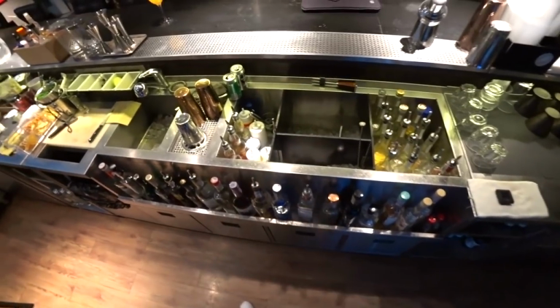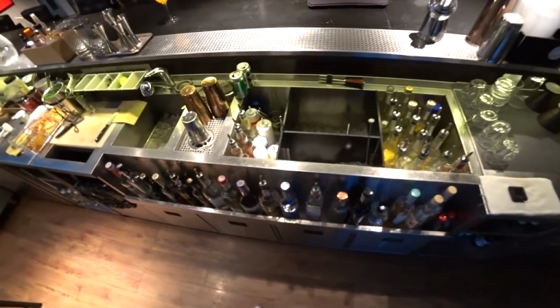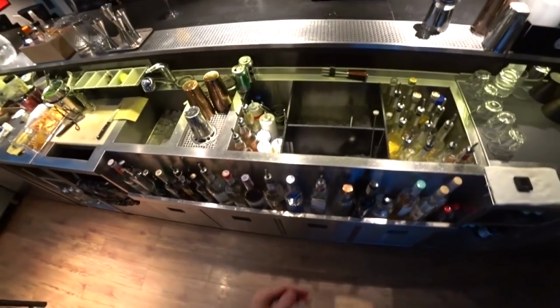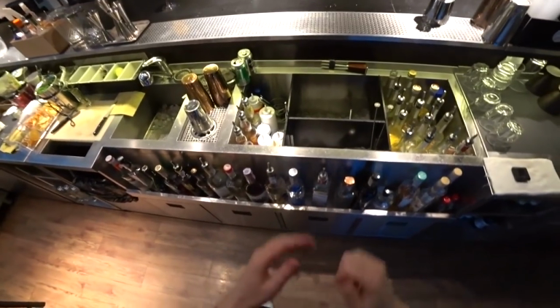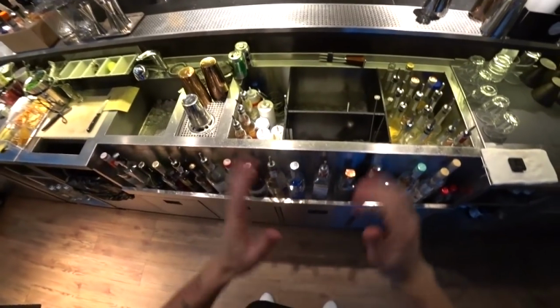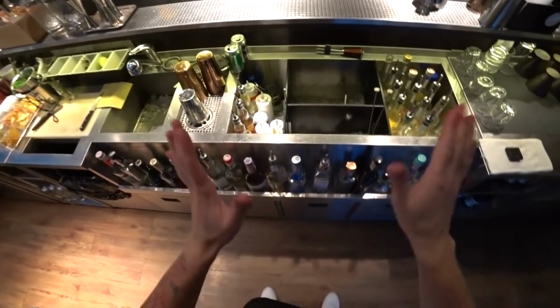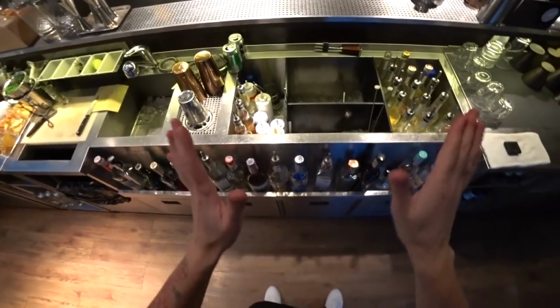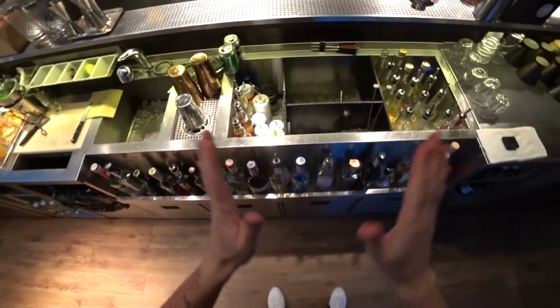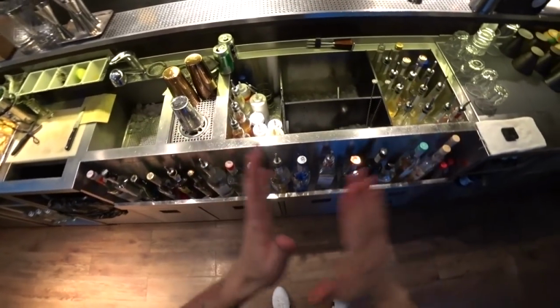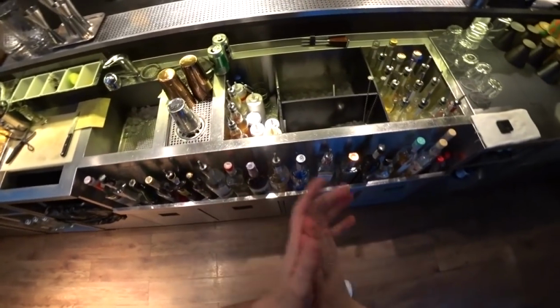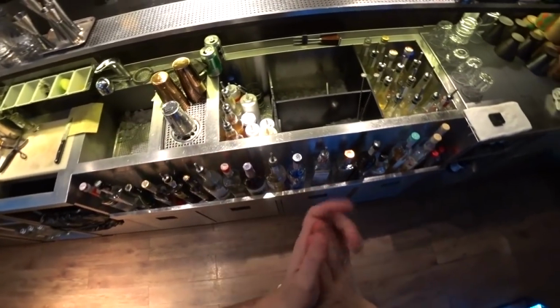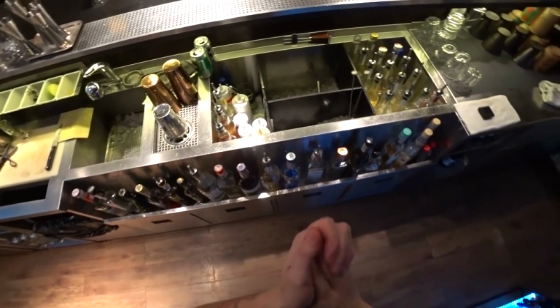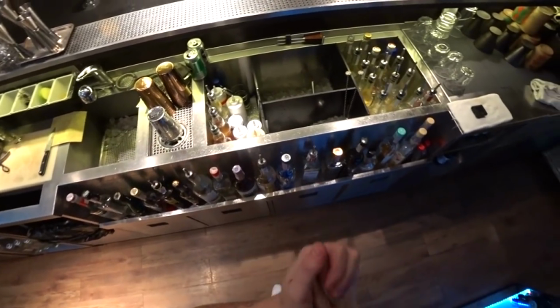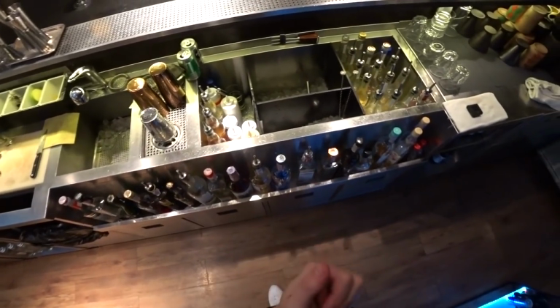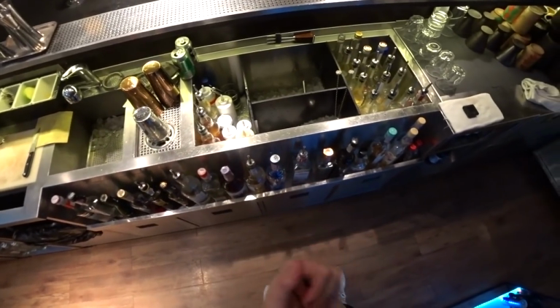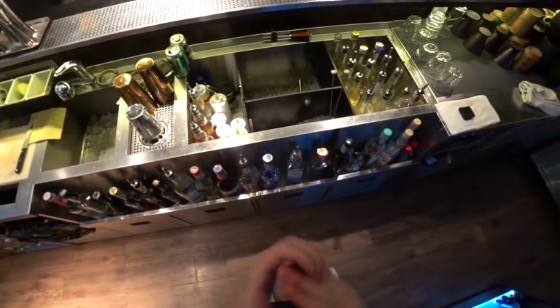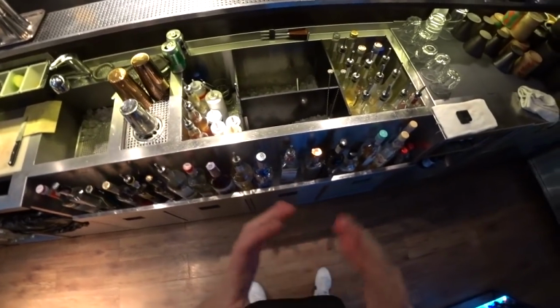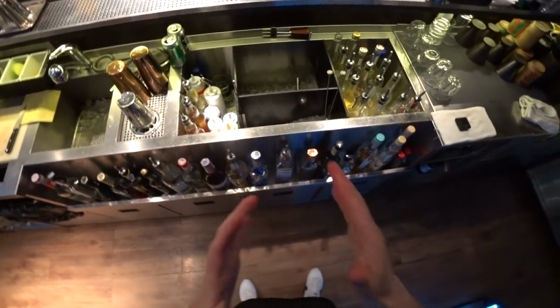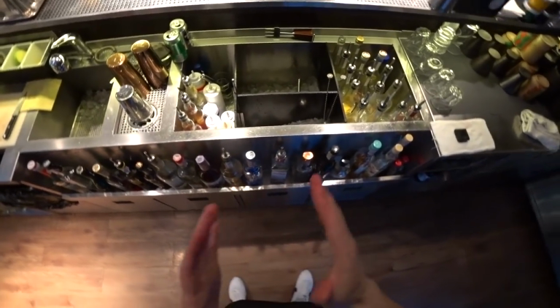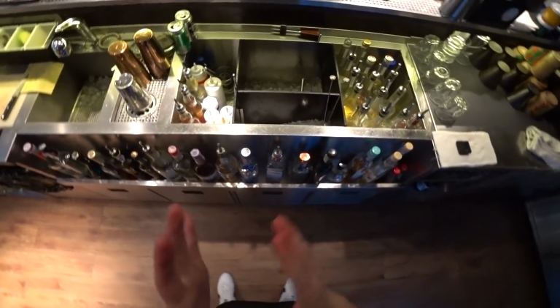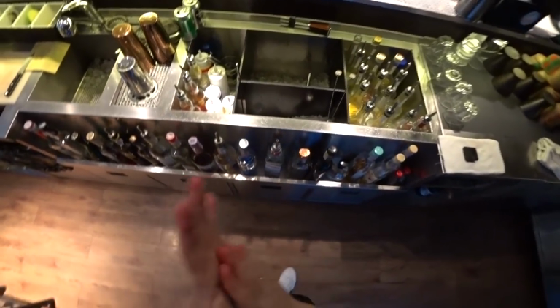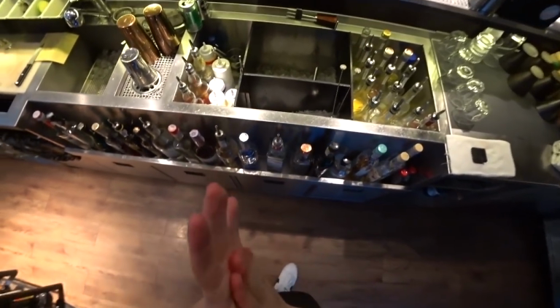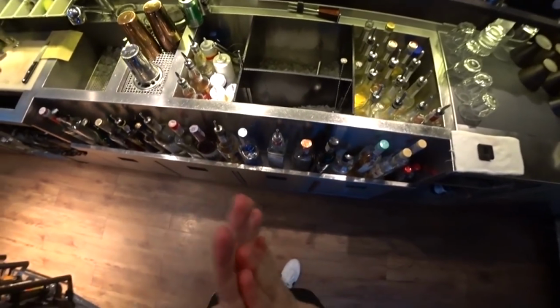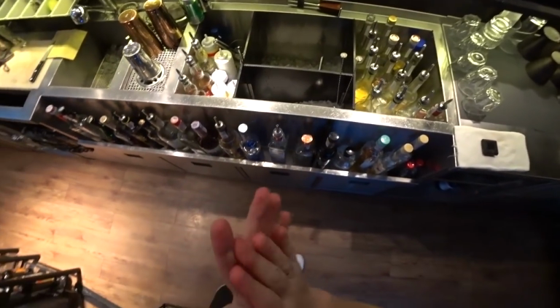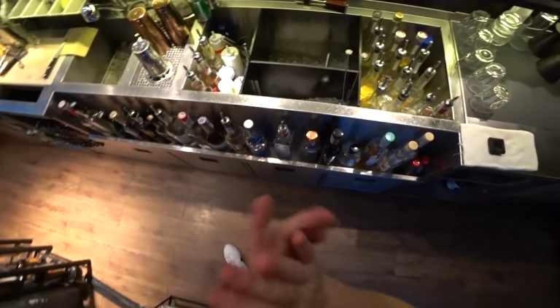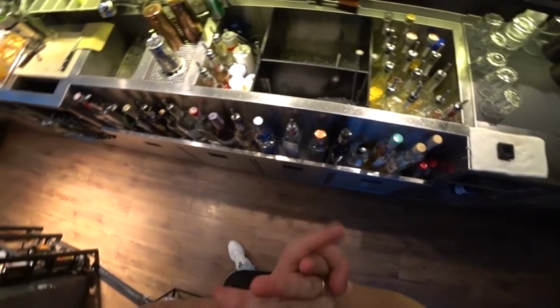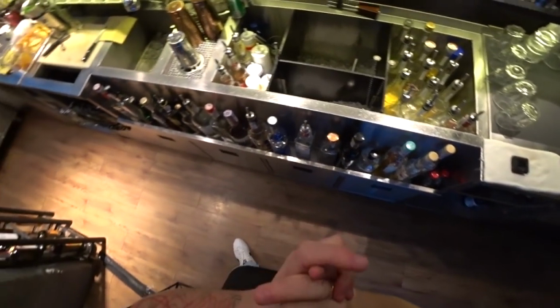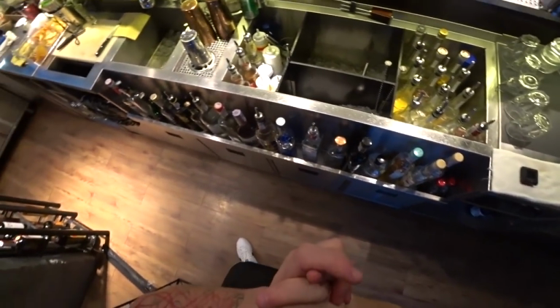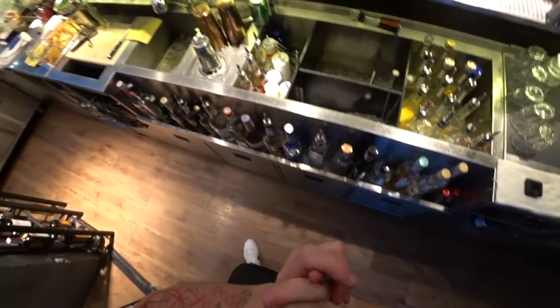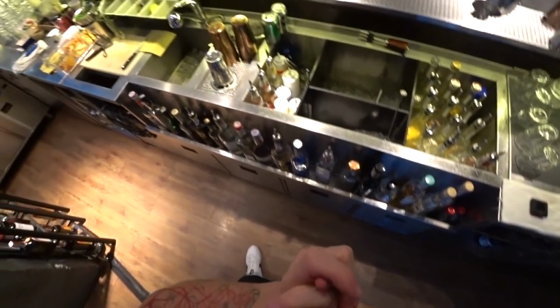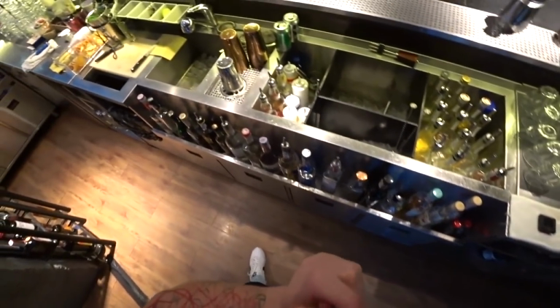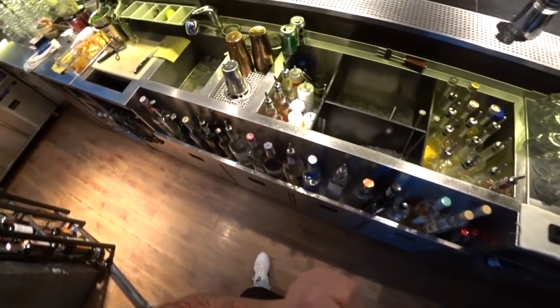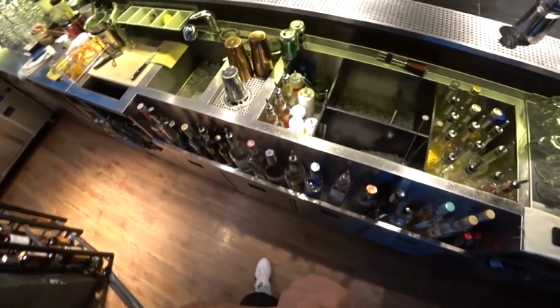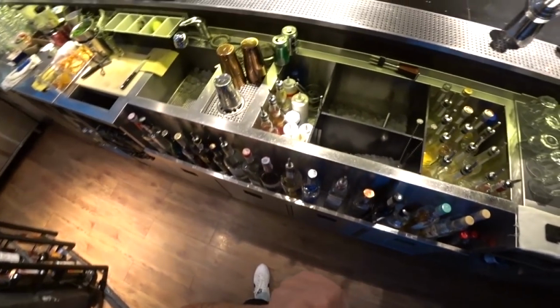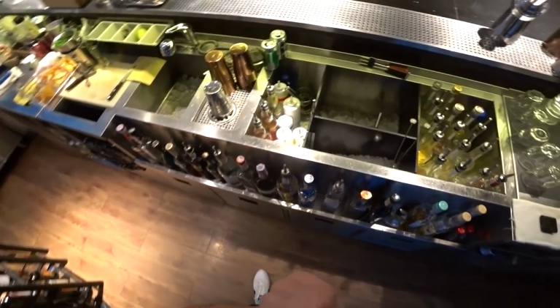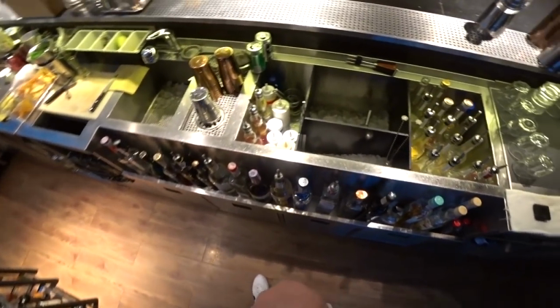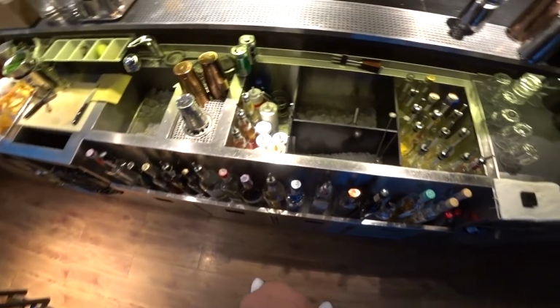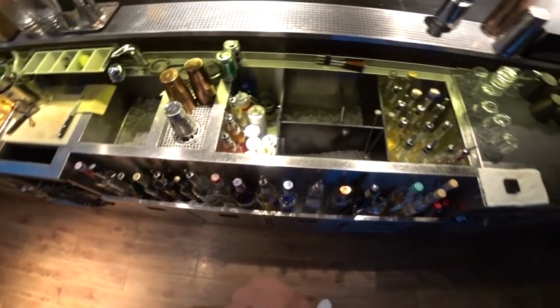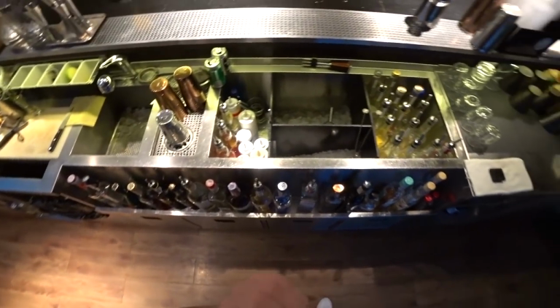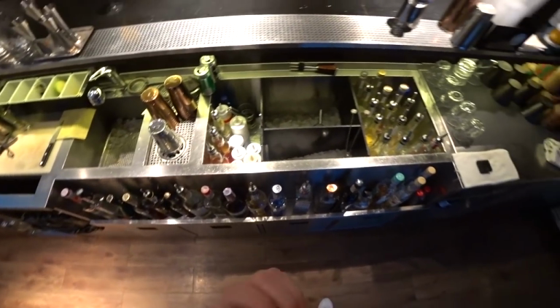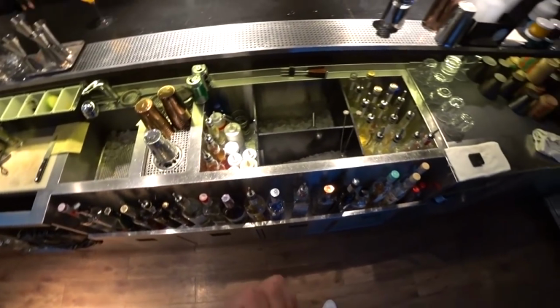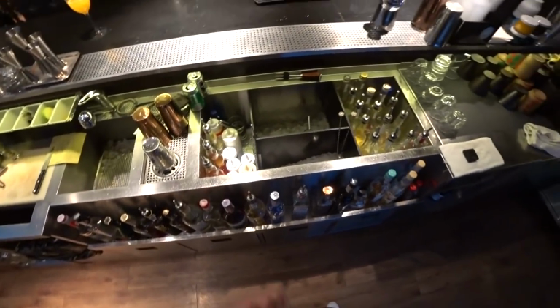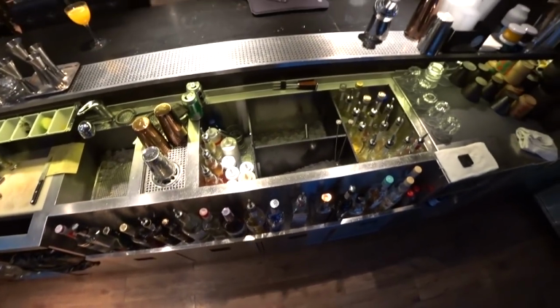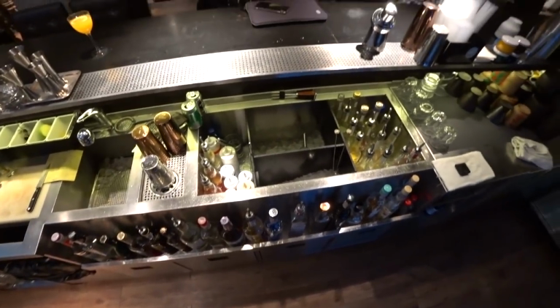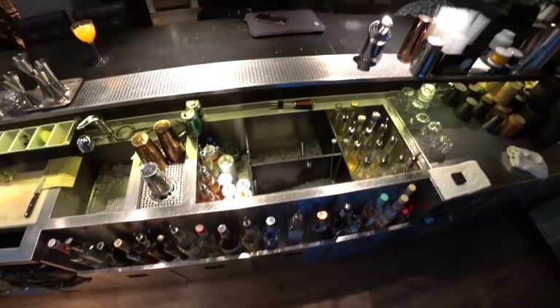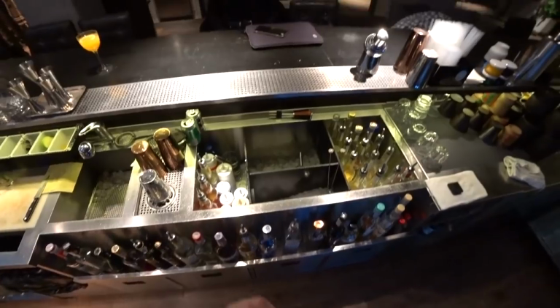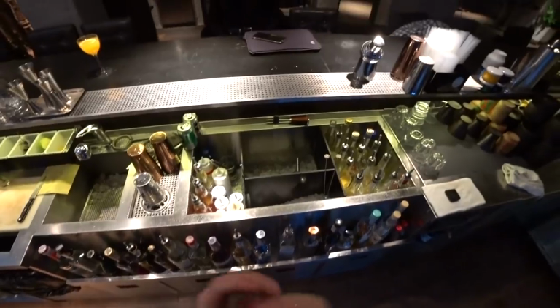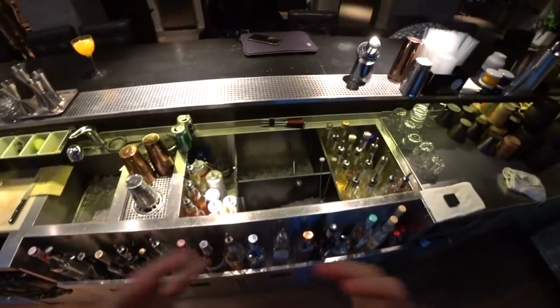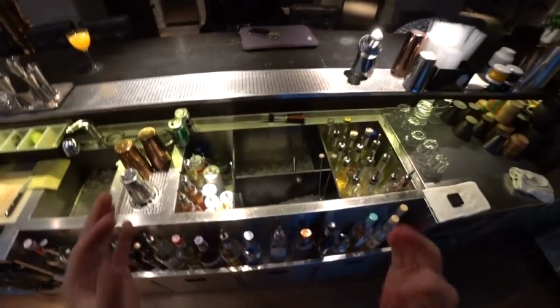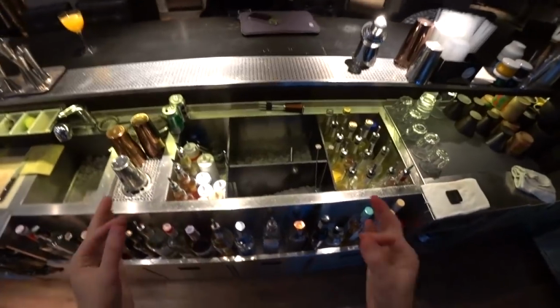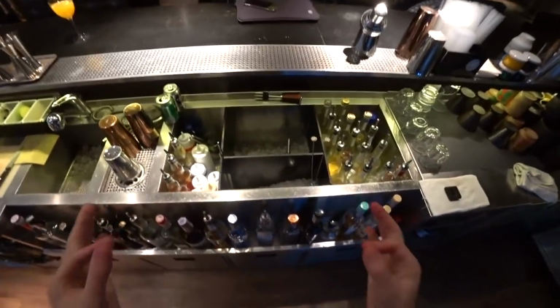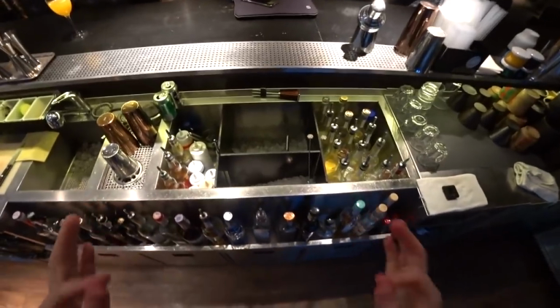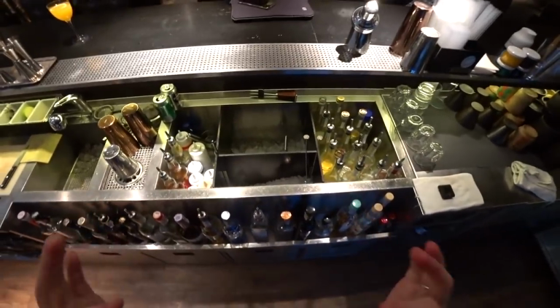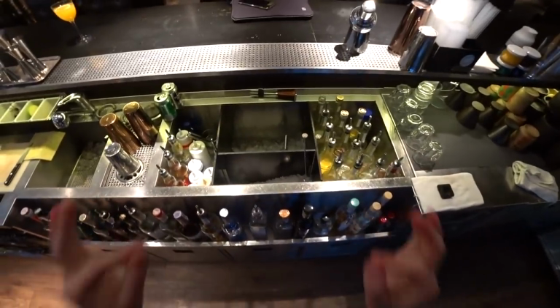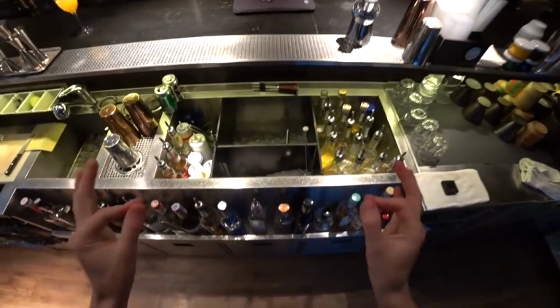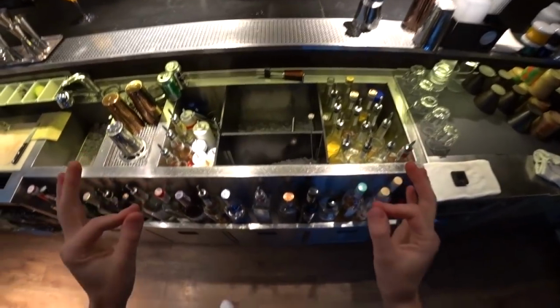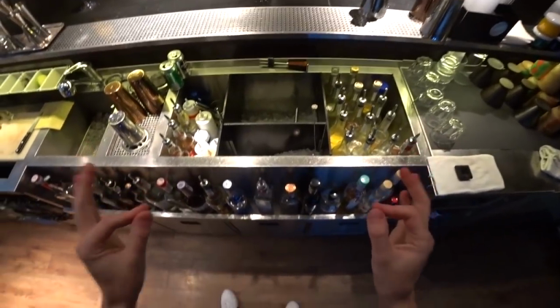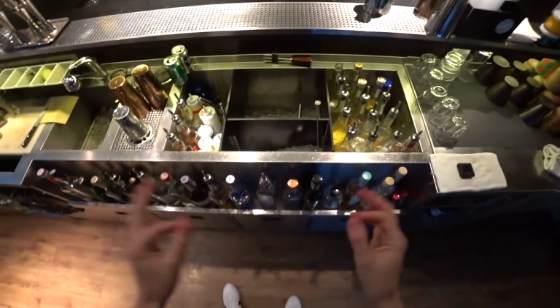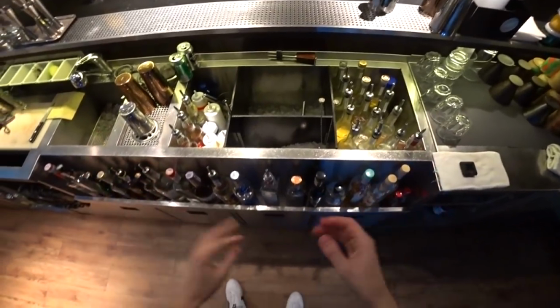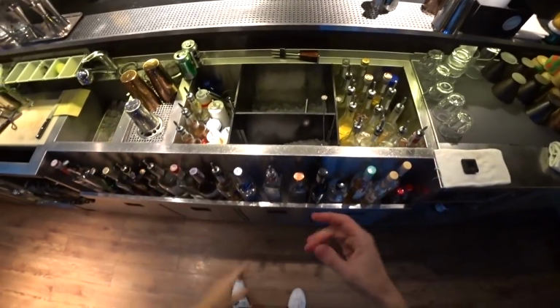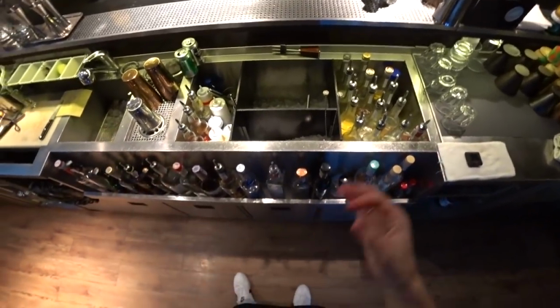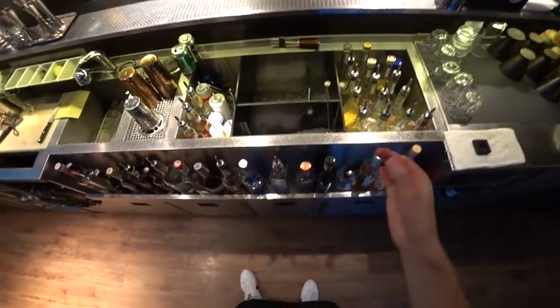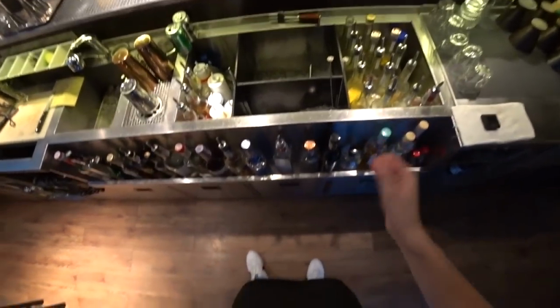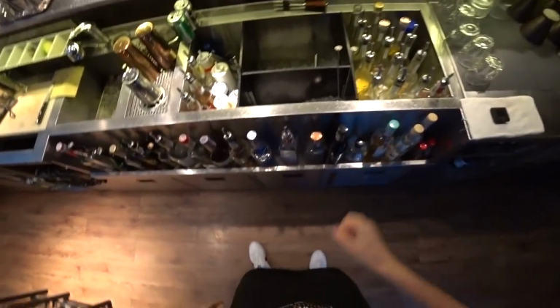Hello everyone, I'm at the Barway restaurant and today I'm going to show you how to make a French wine cocktail.